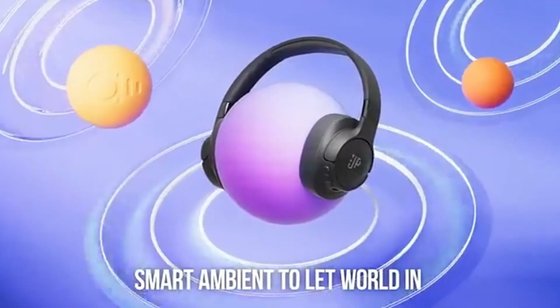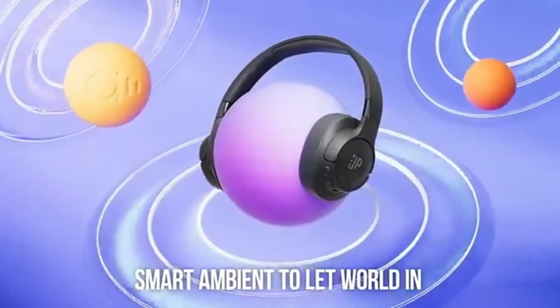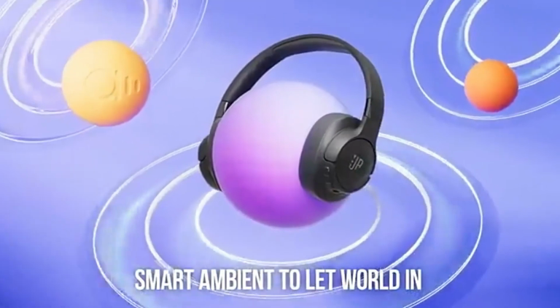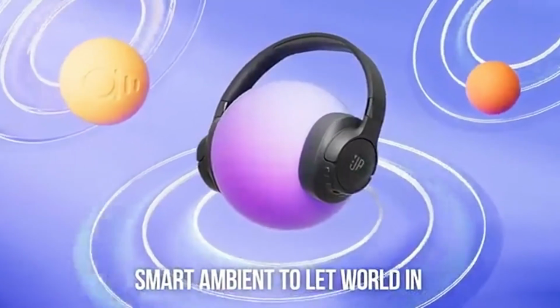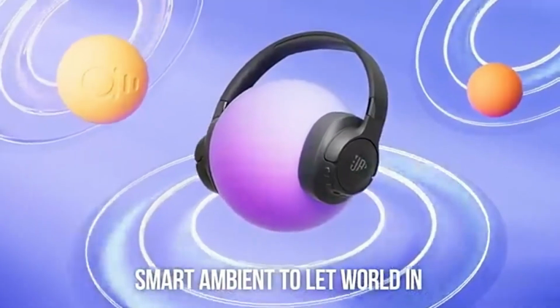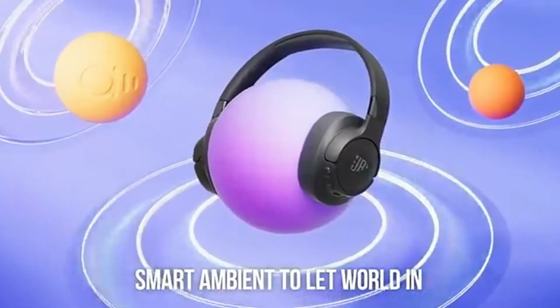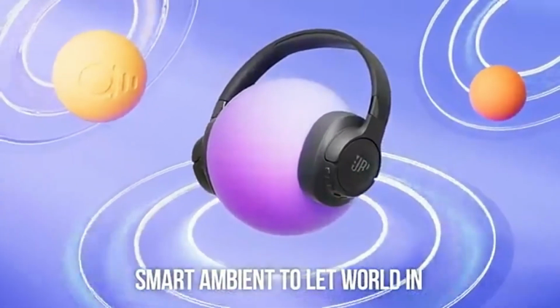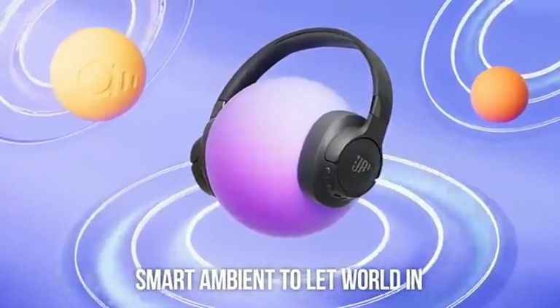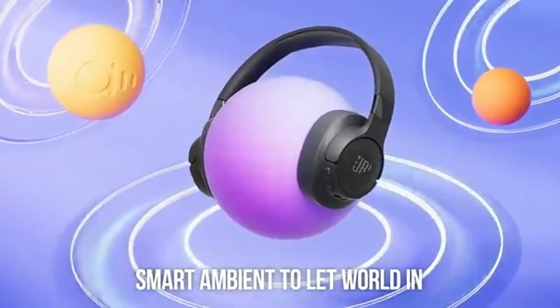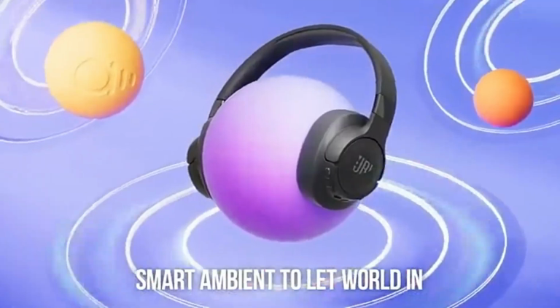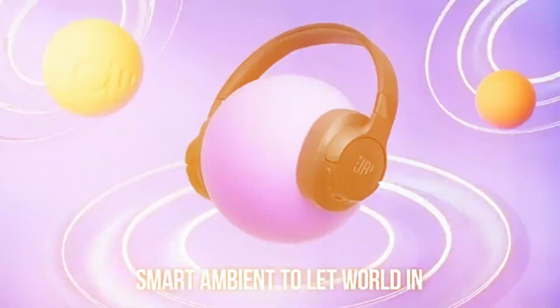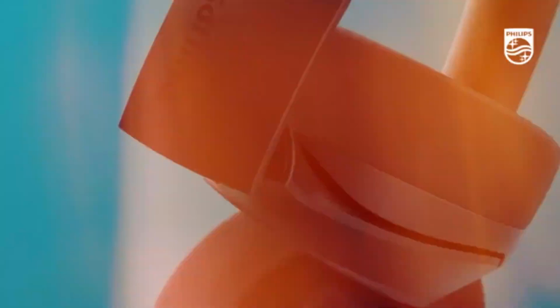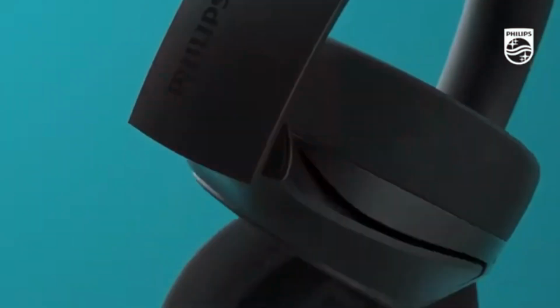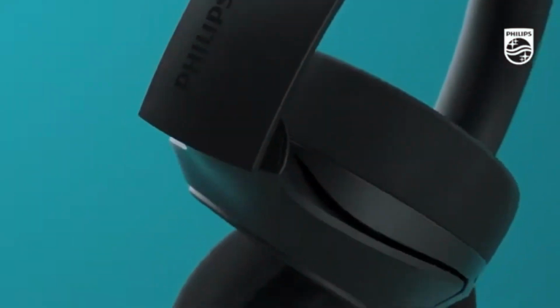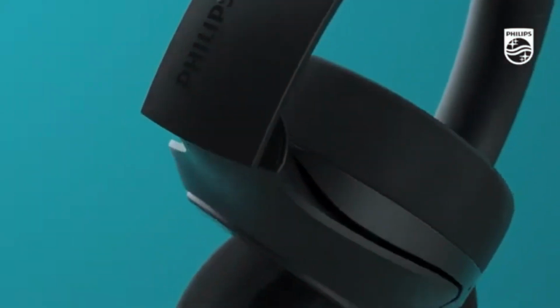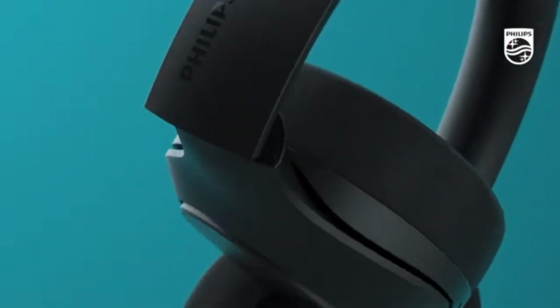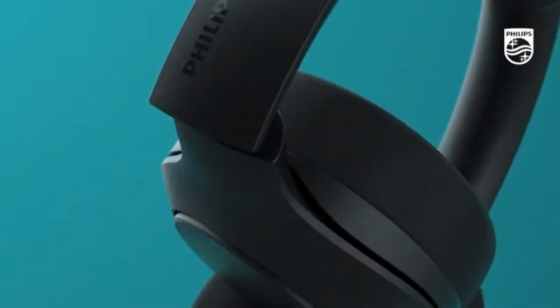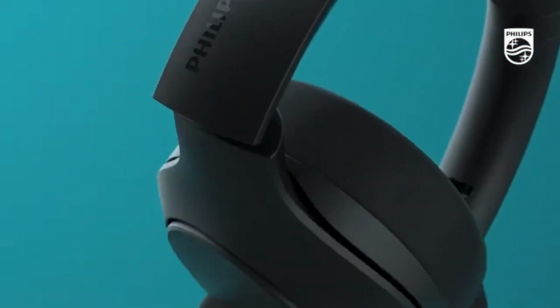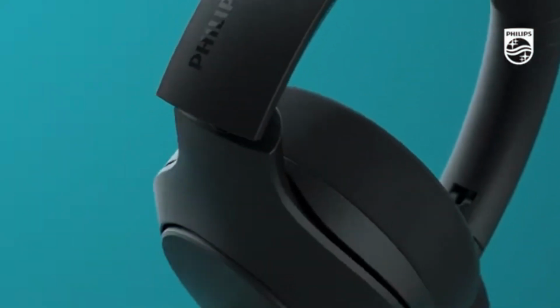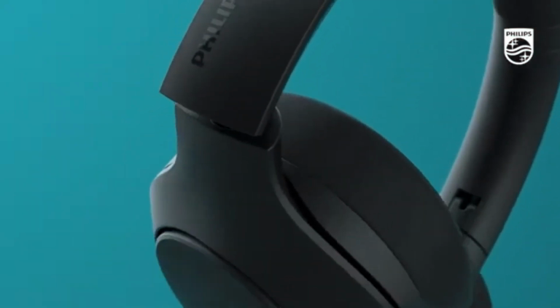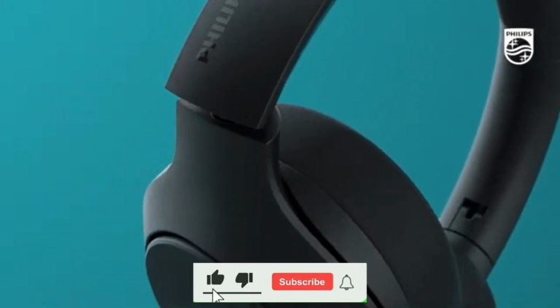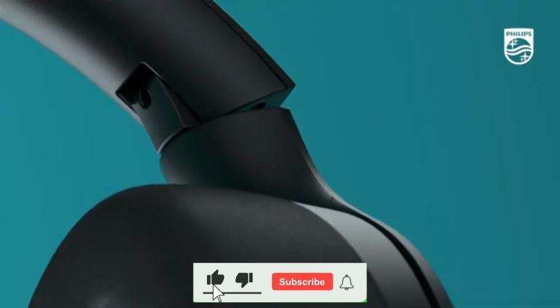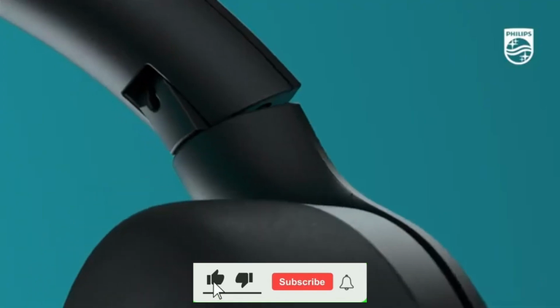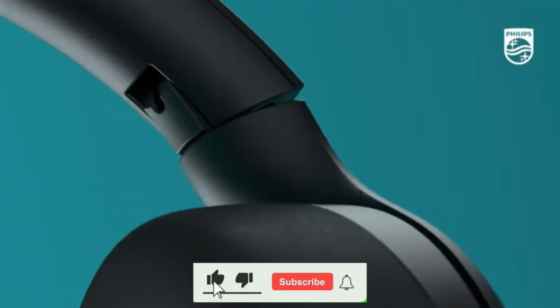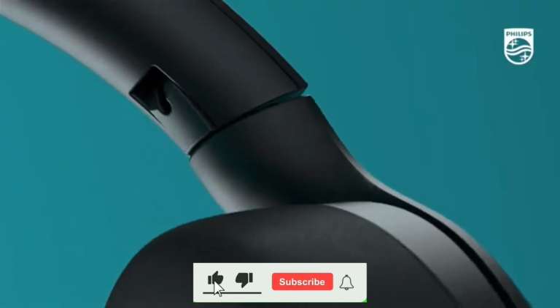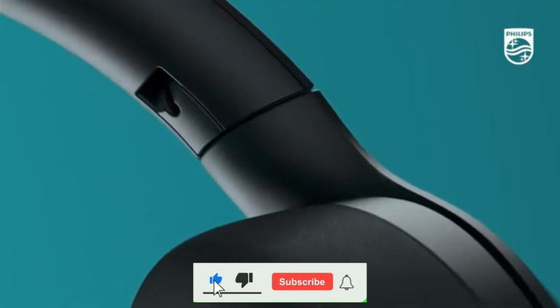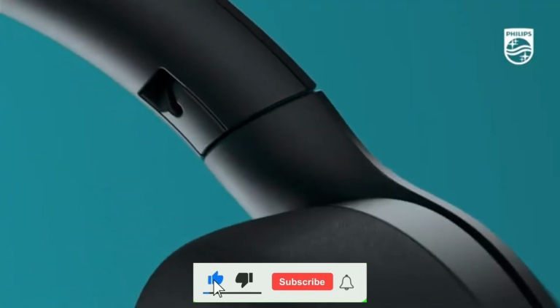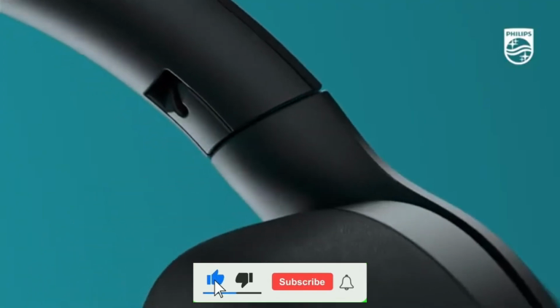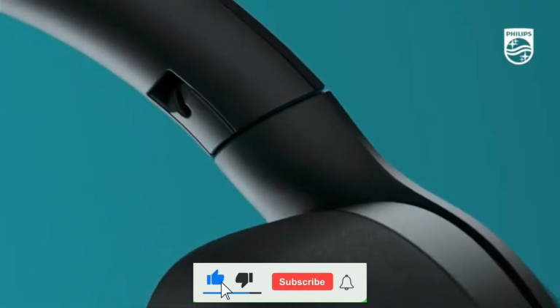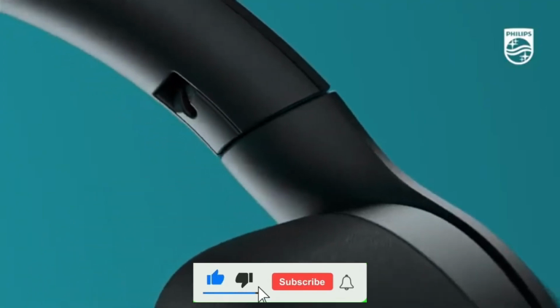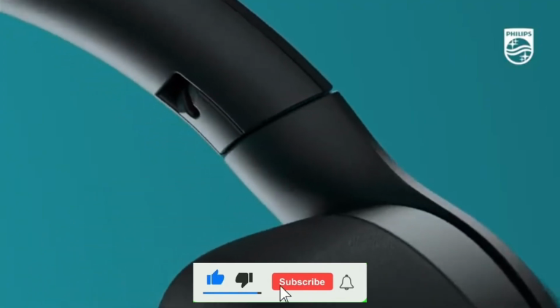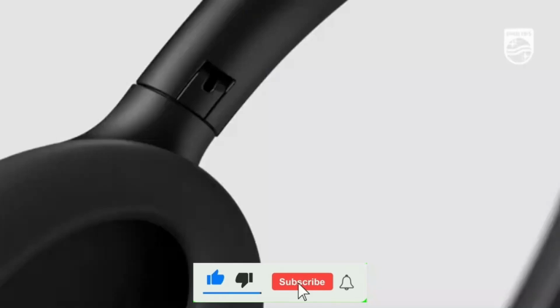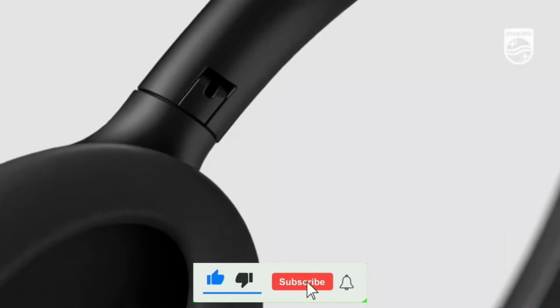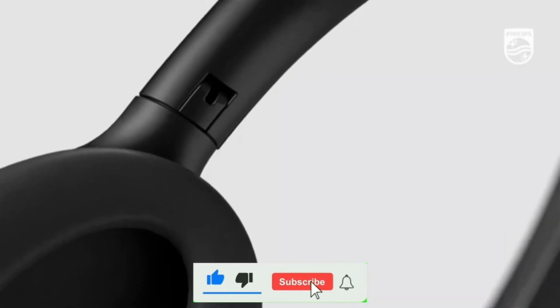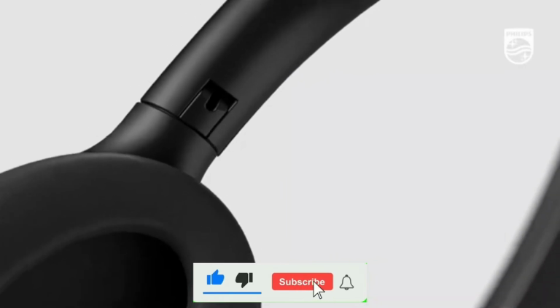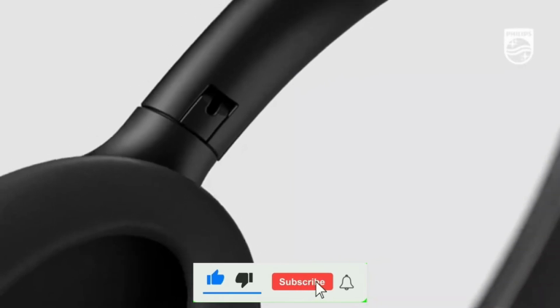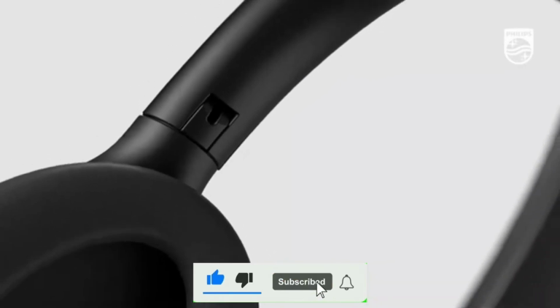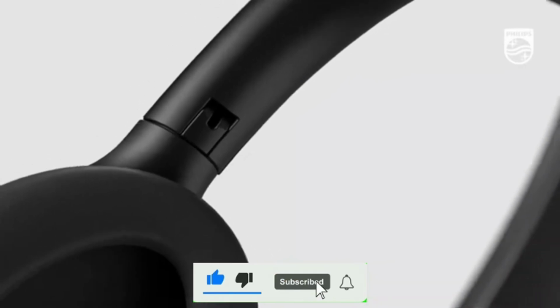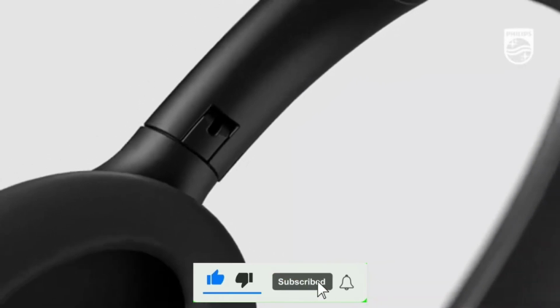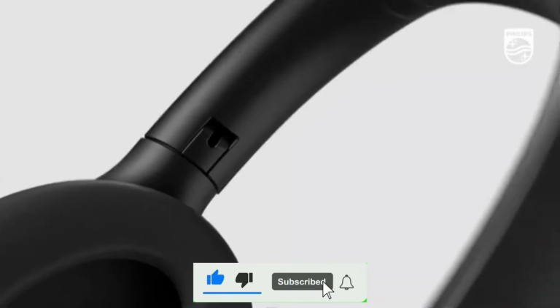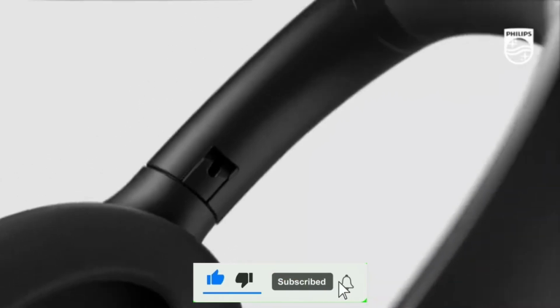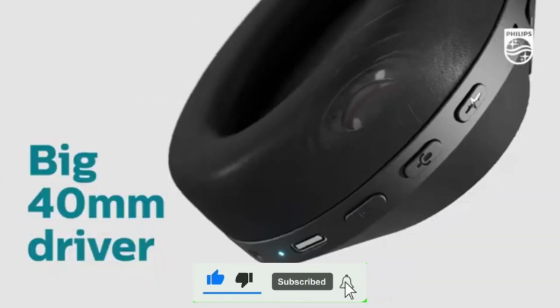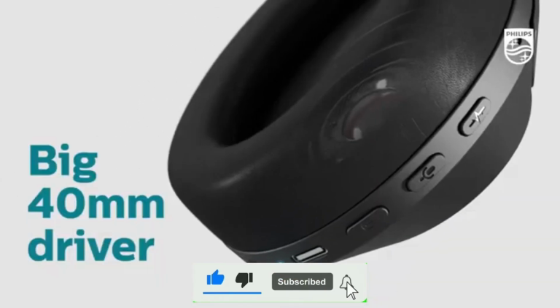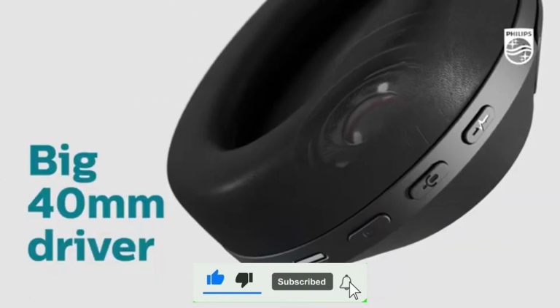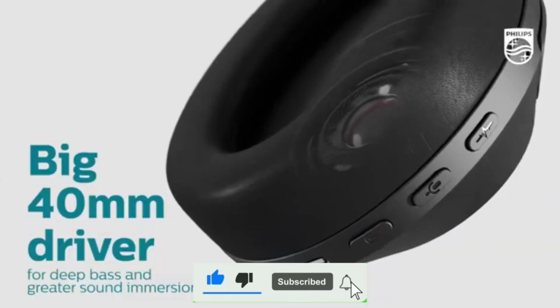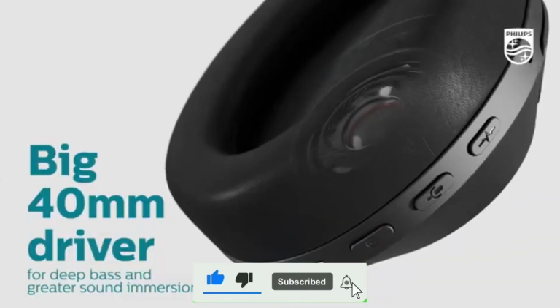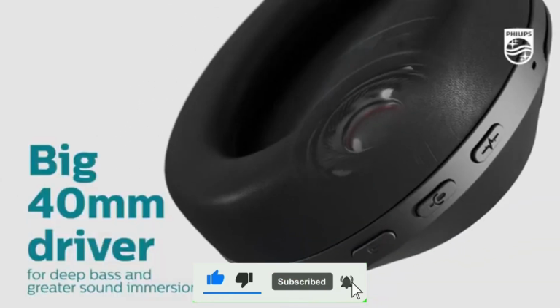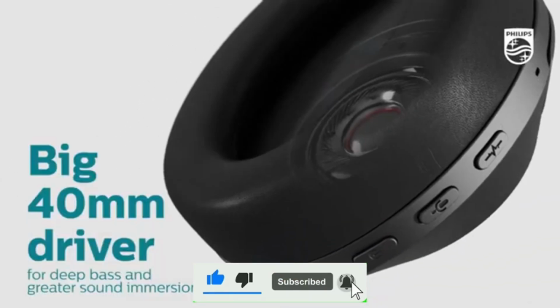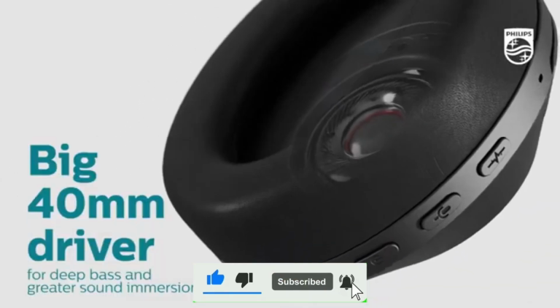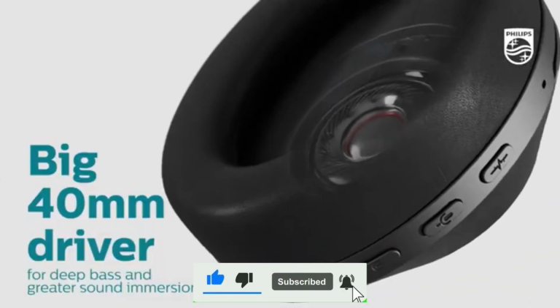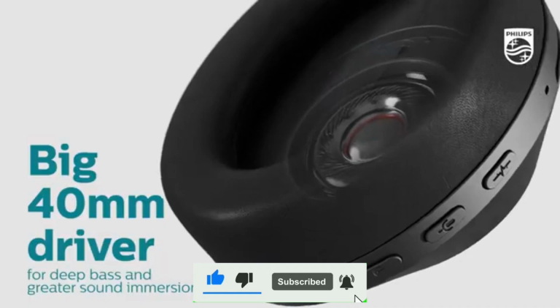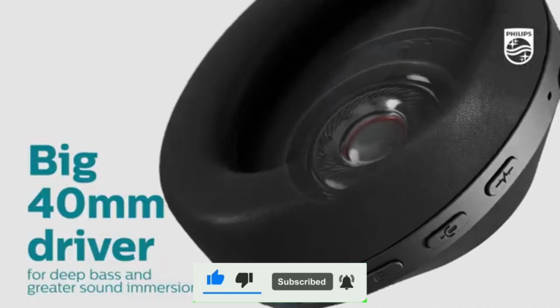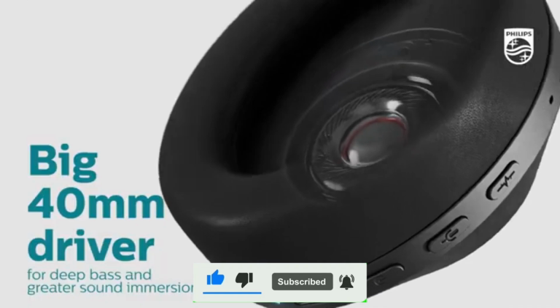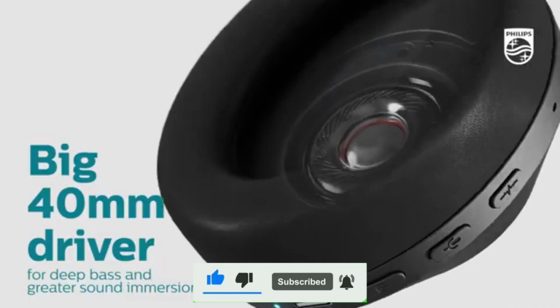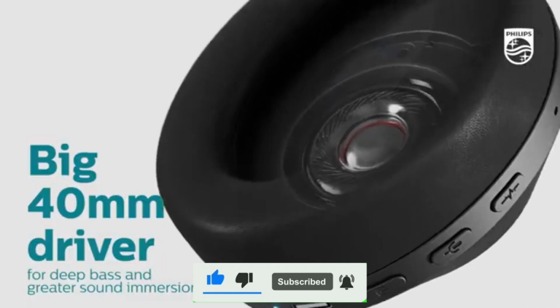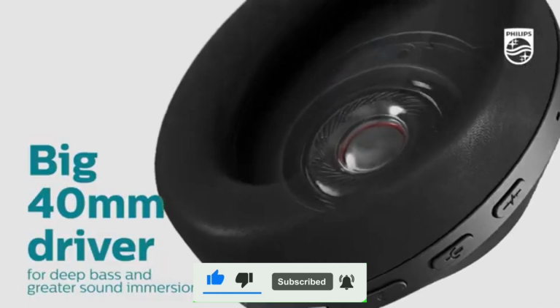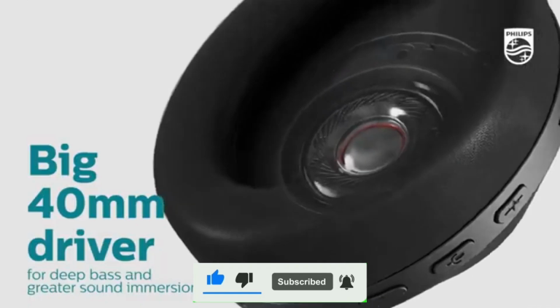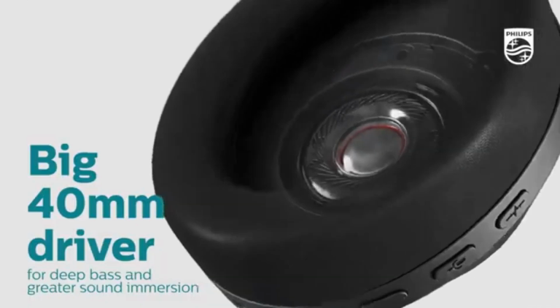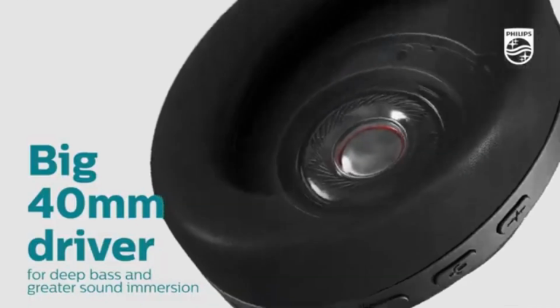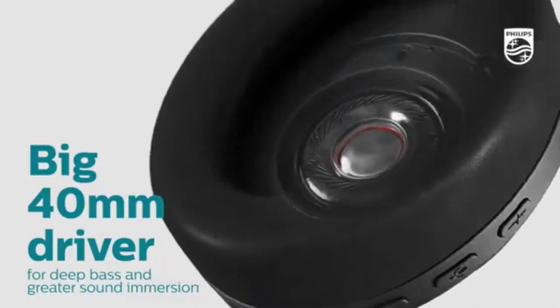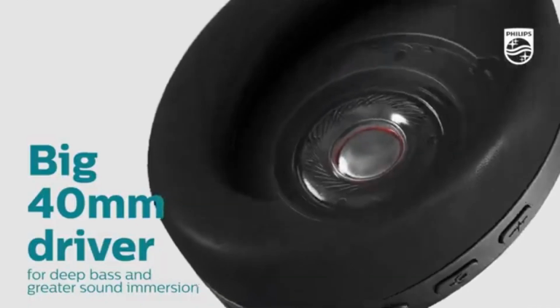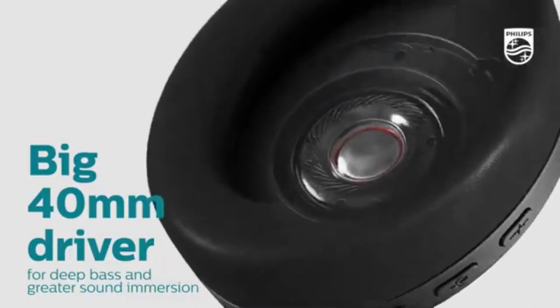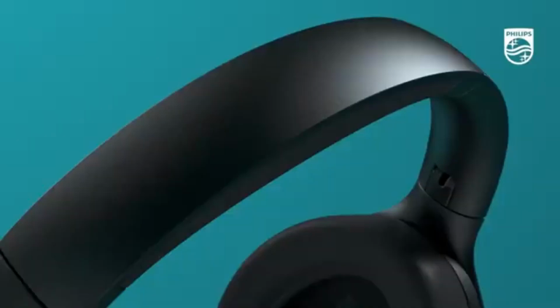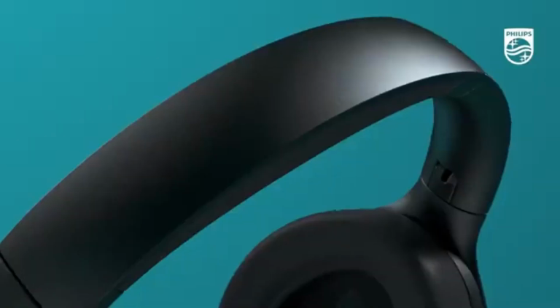If you enjoyed this video, don't forget to like, comment, and subscribe, and hit the bell icon for the latest tech updates.